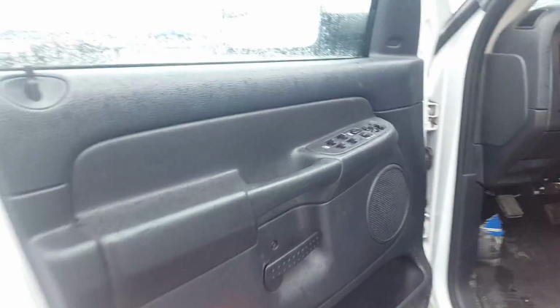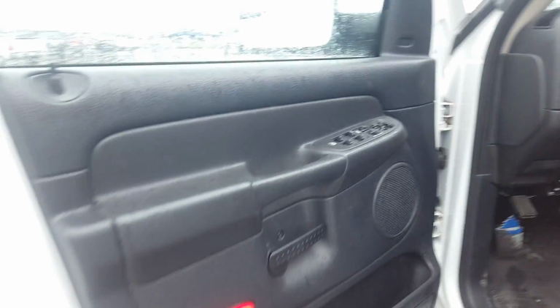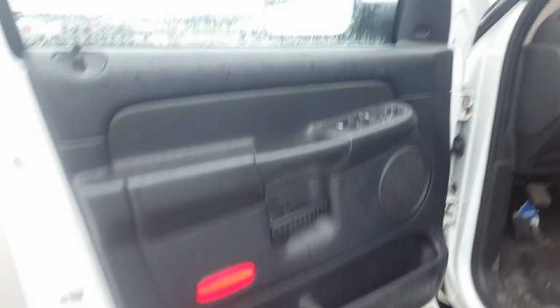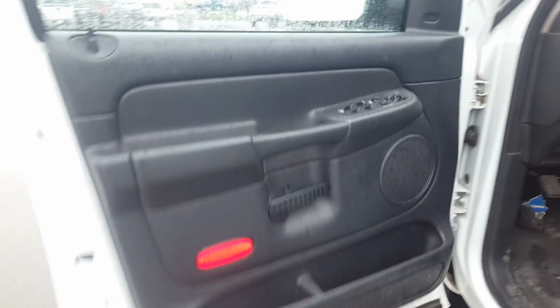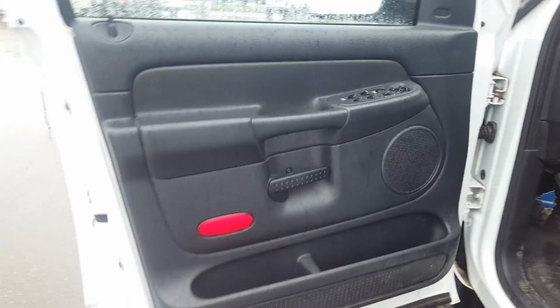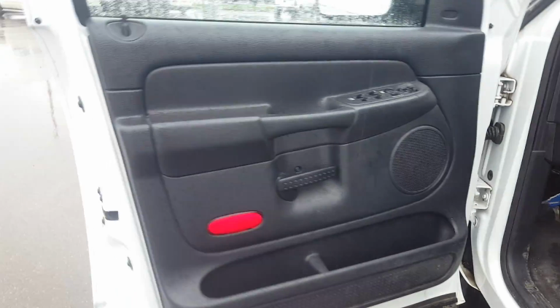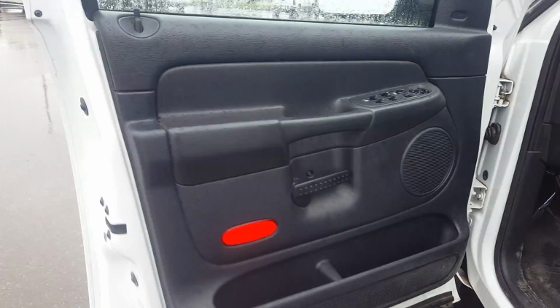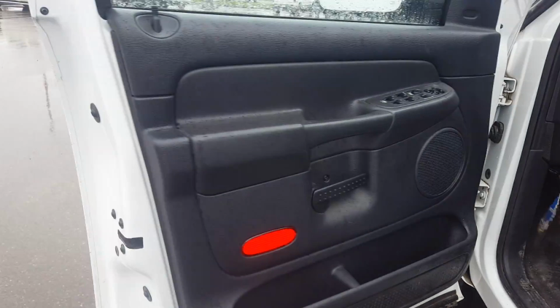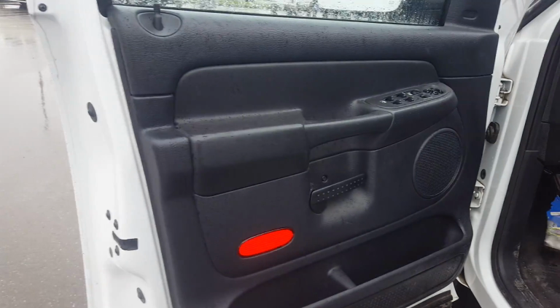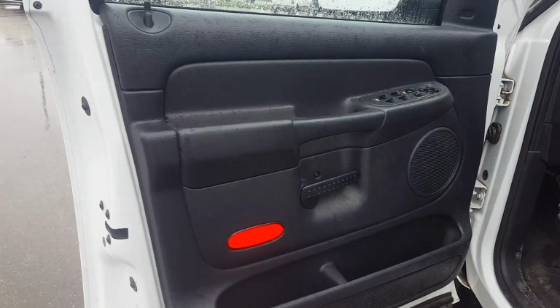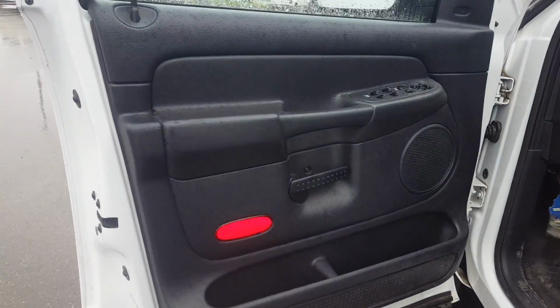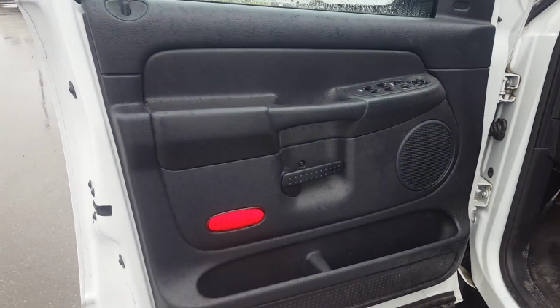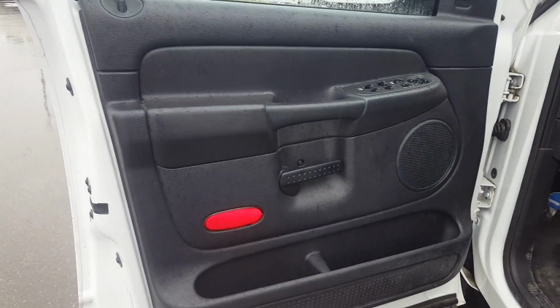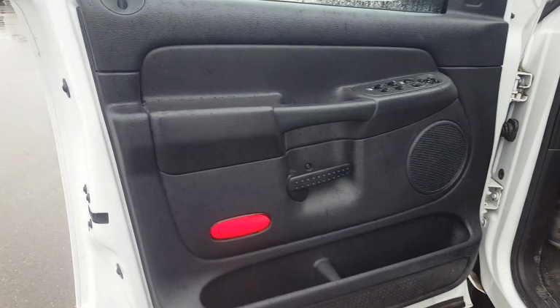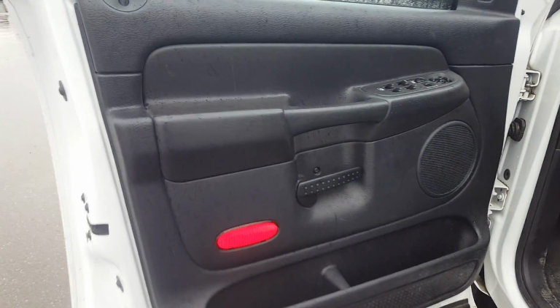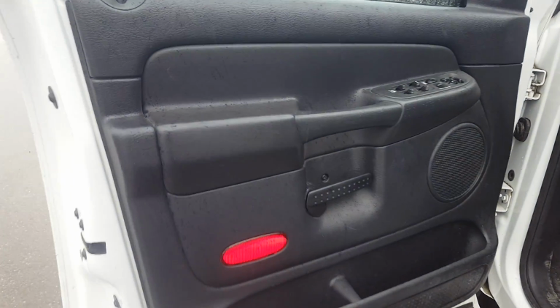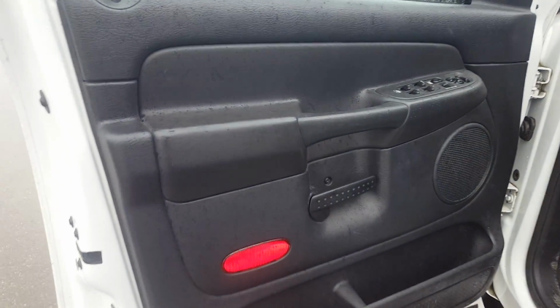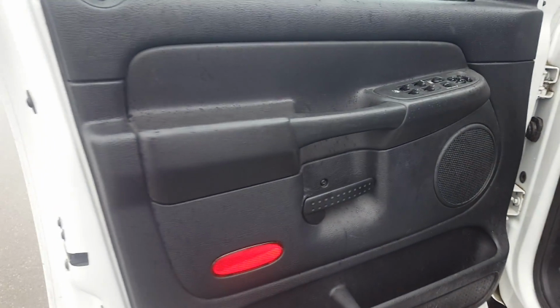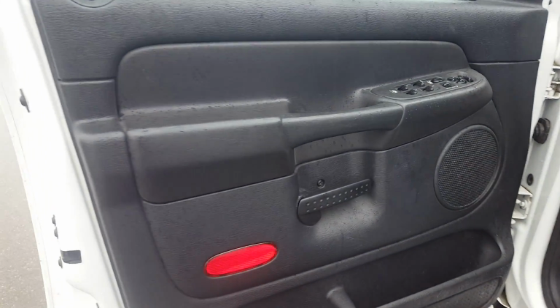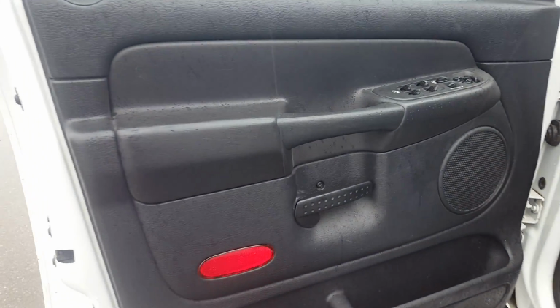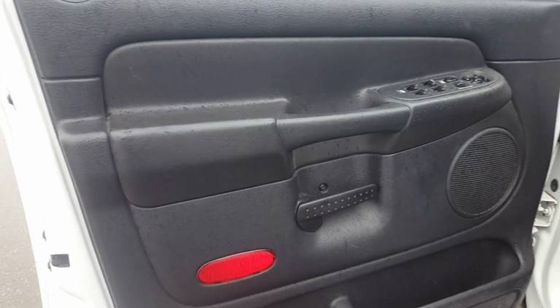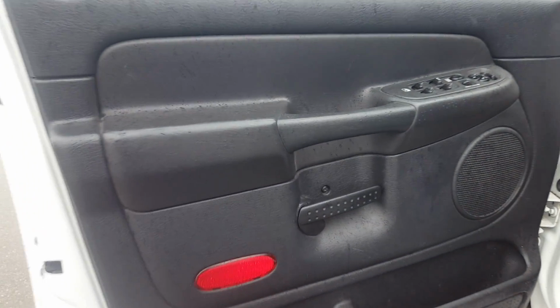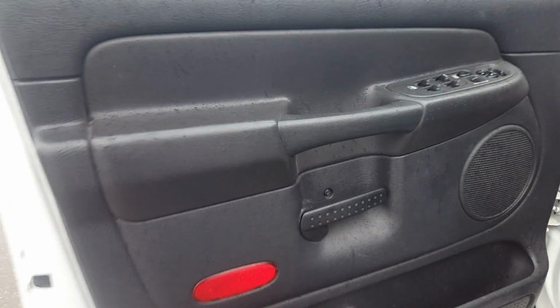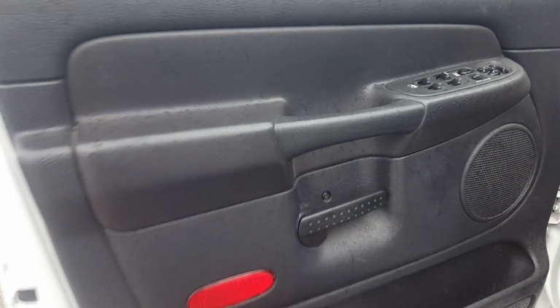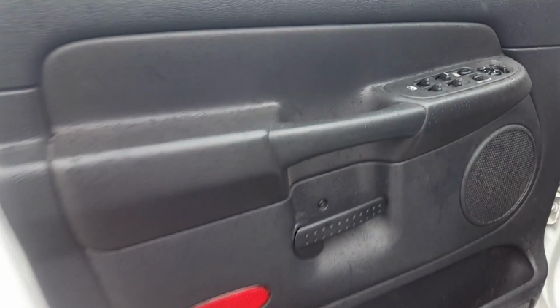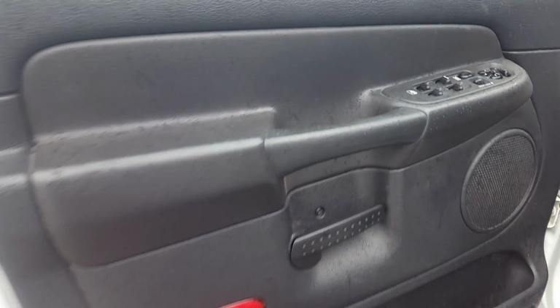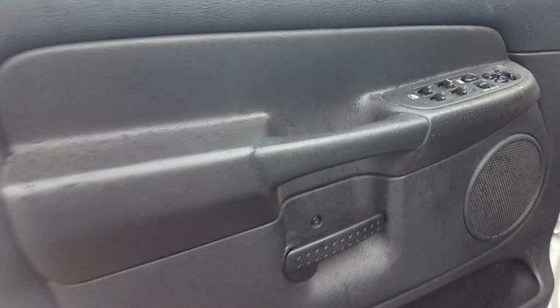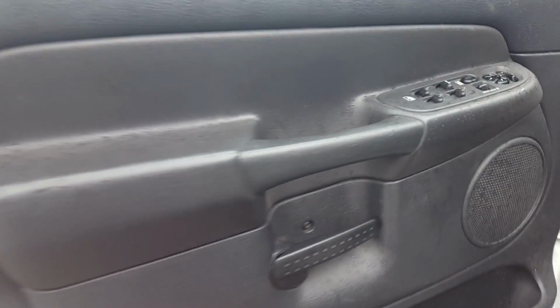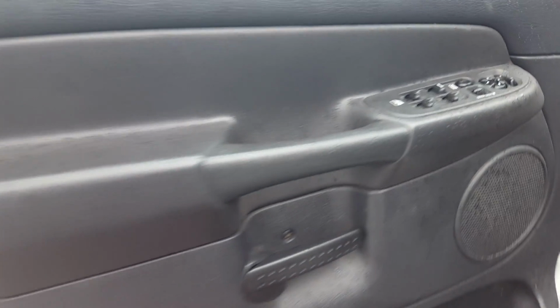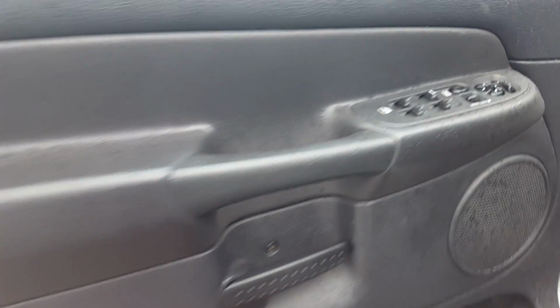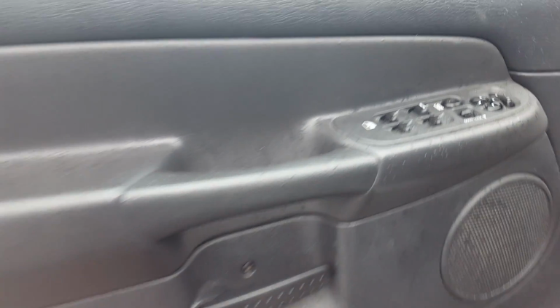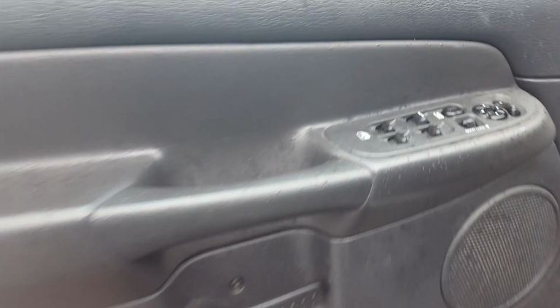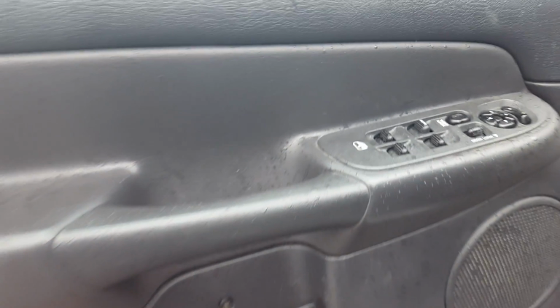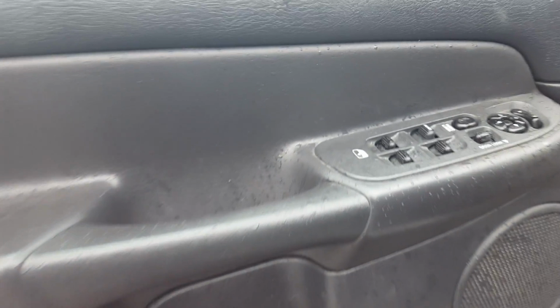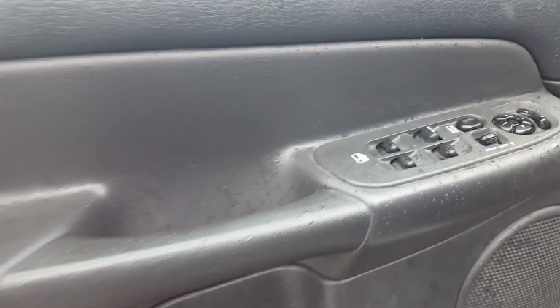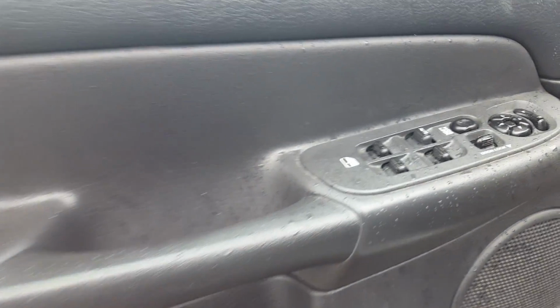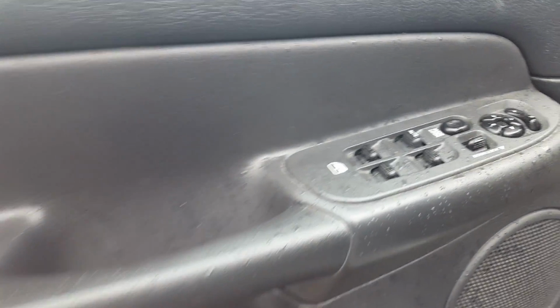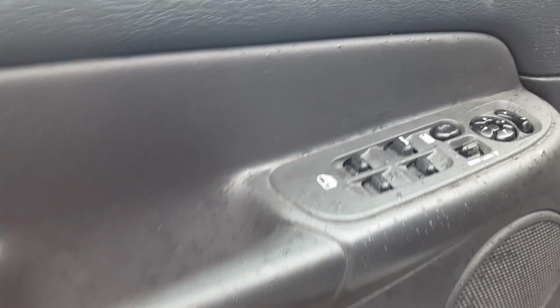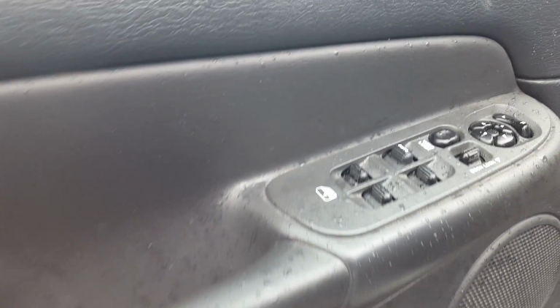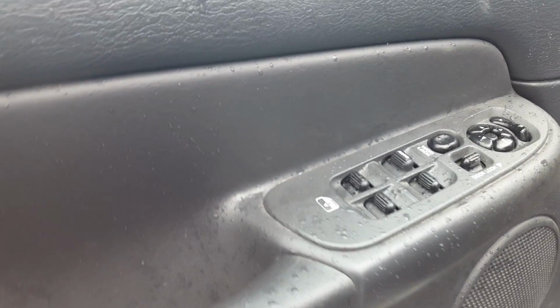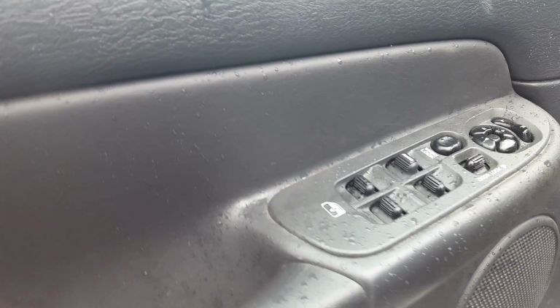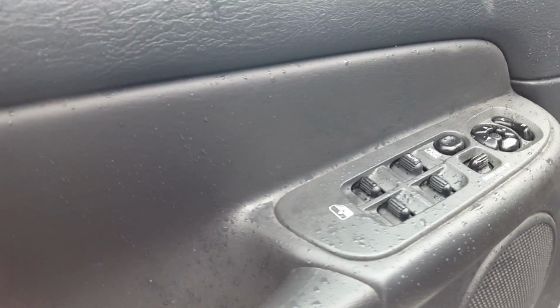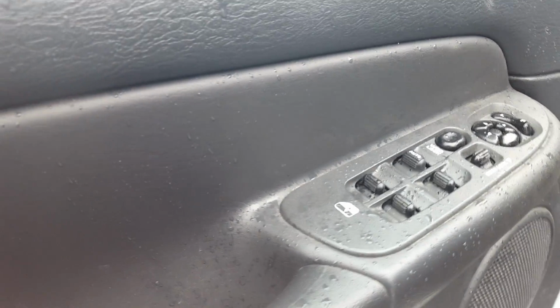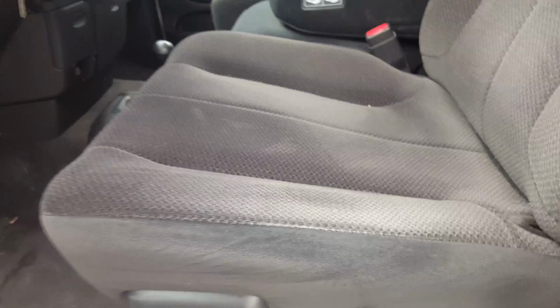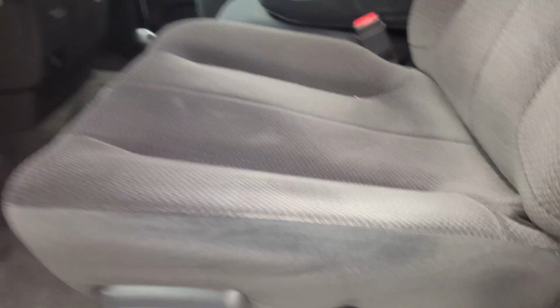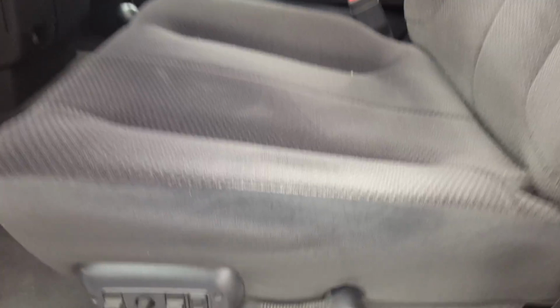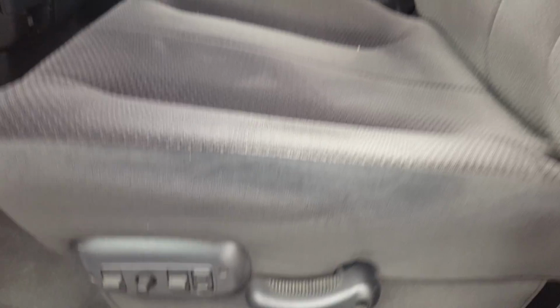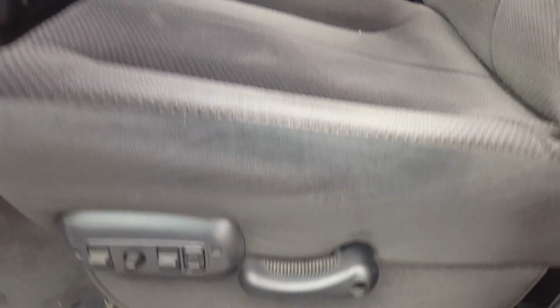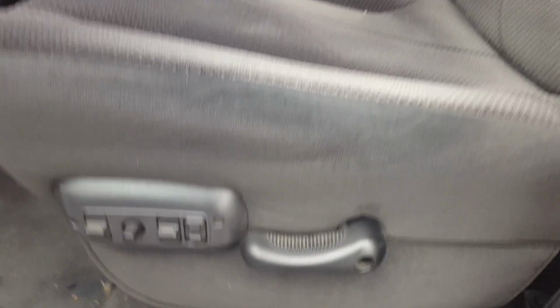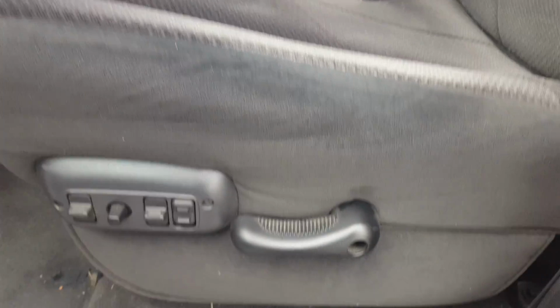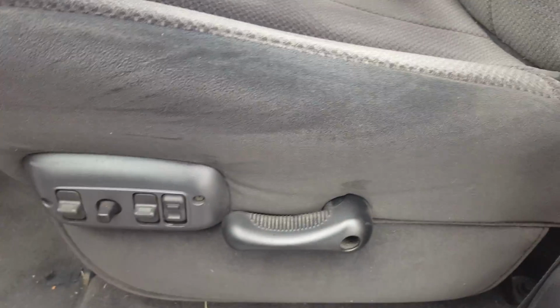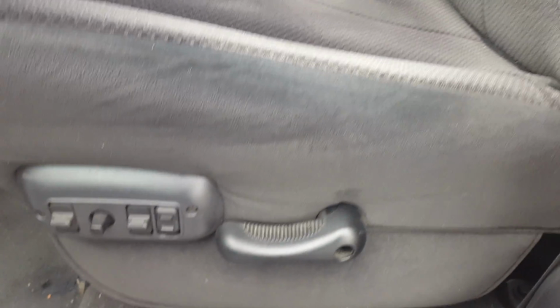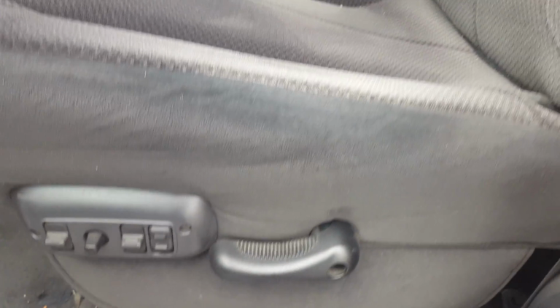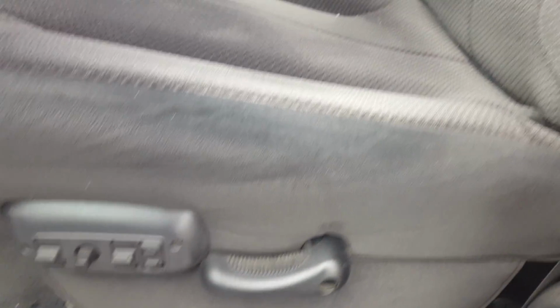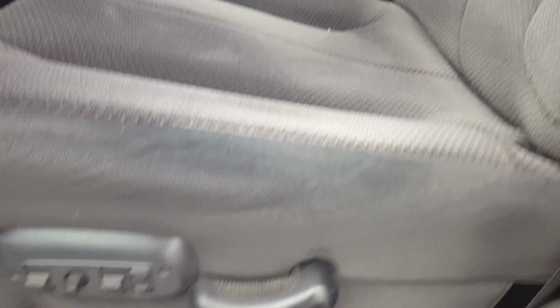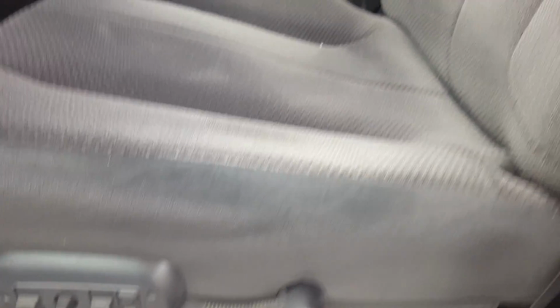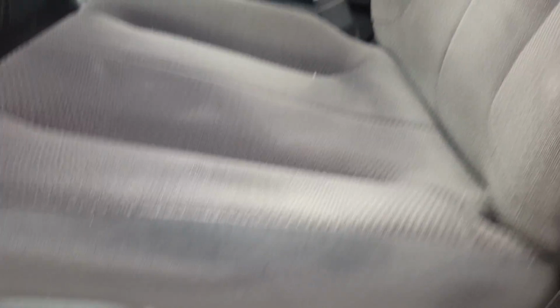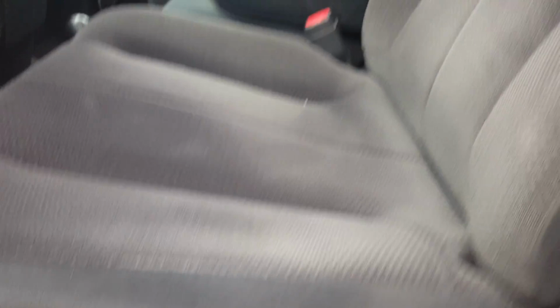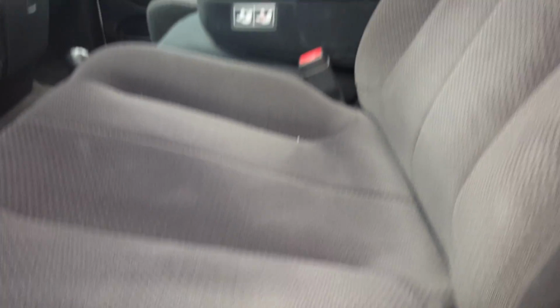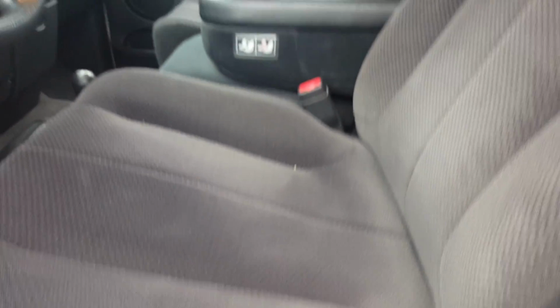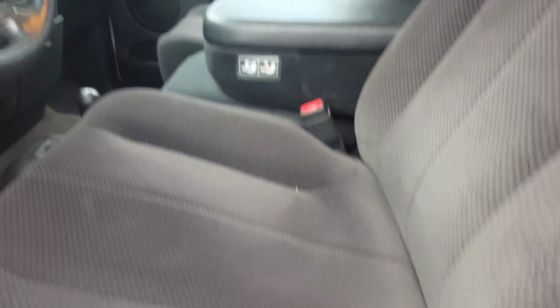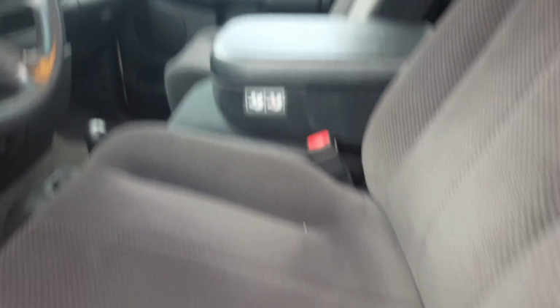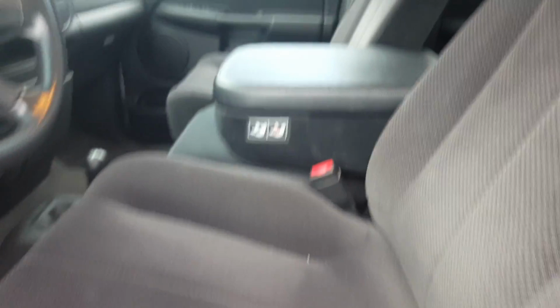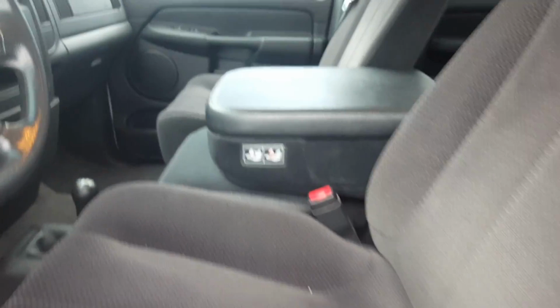Let's take a quick look at the interior of the truck. Black and grey interior colors. Power windows and doors in here. Six-way power adjustable driver seat.